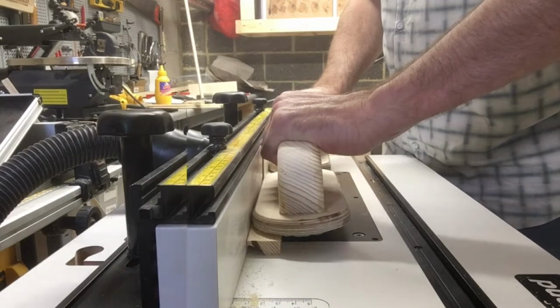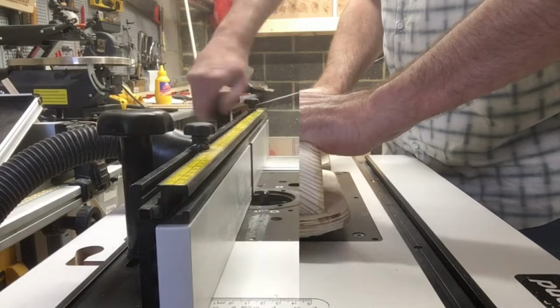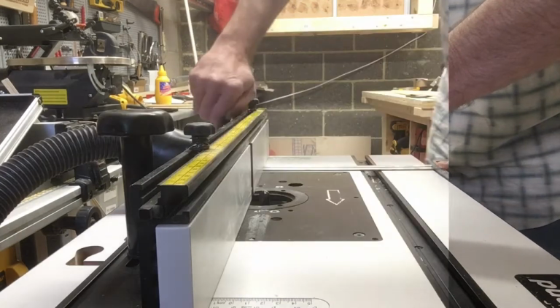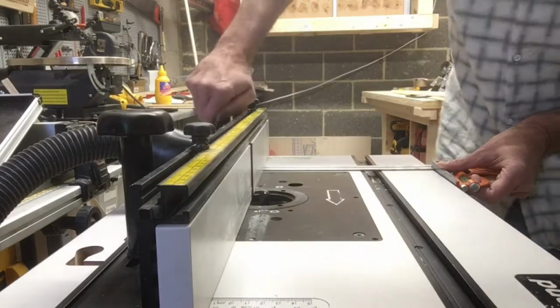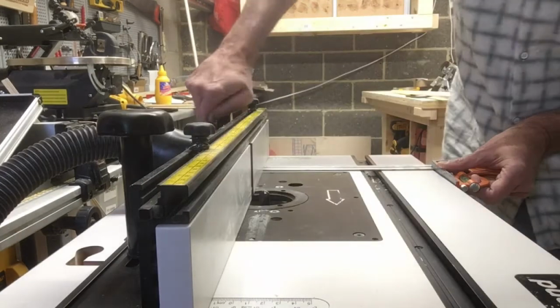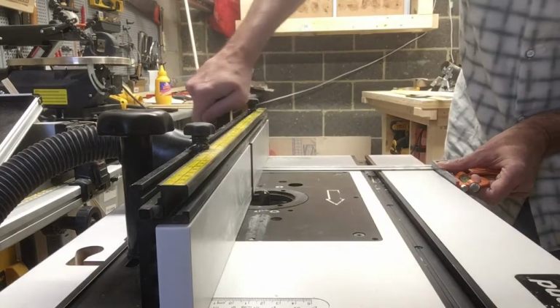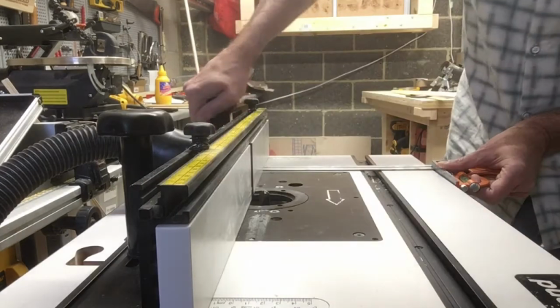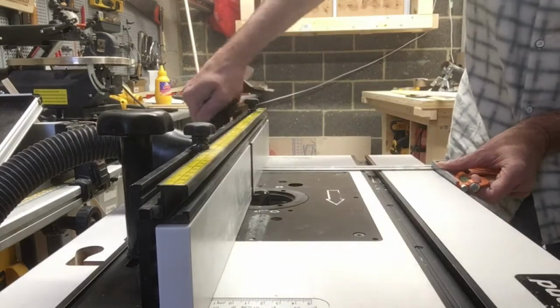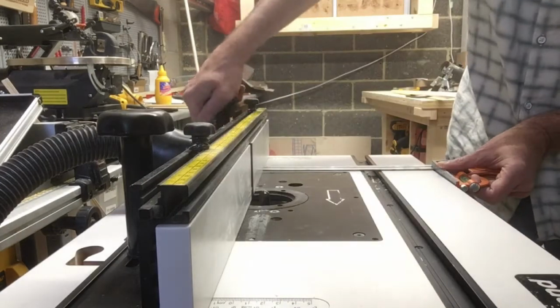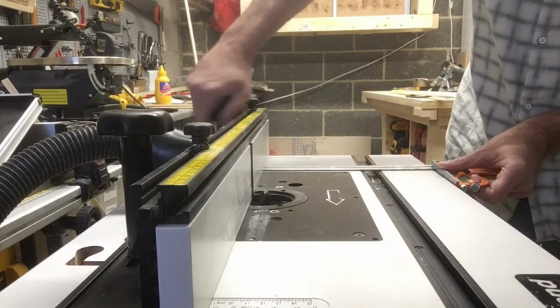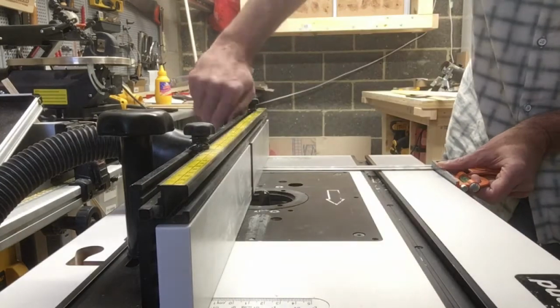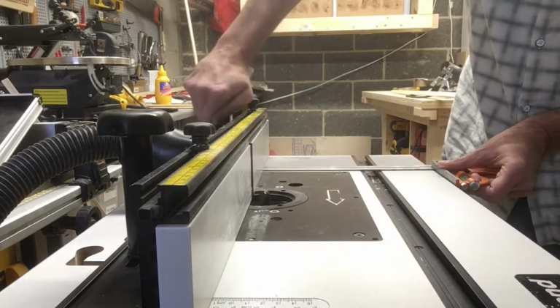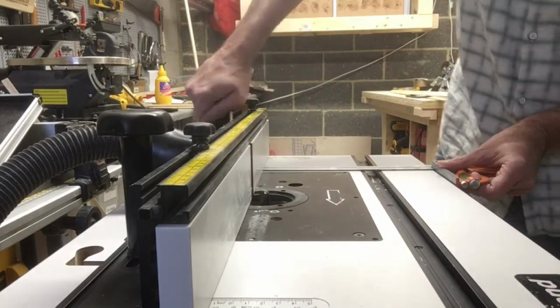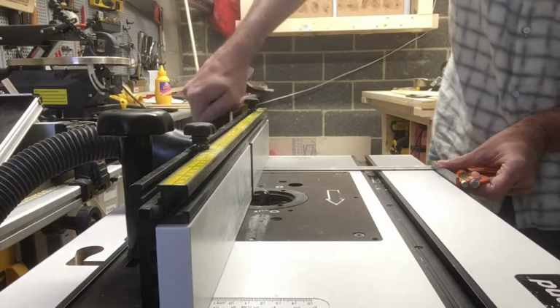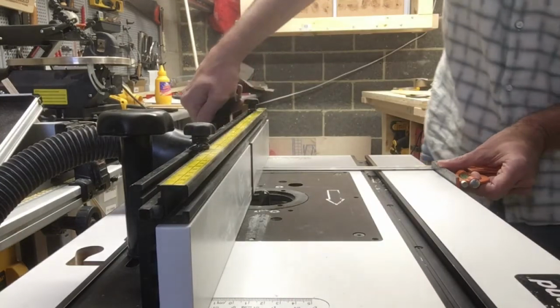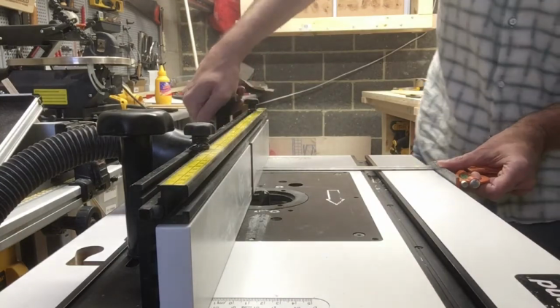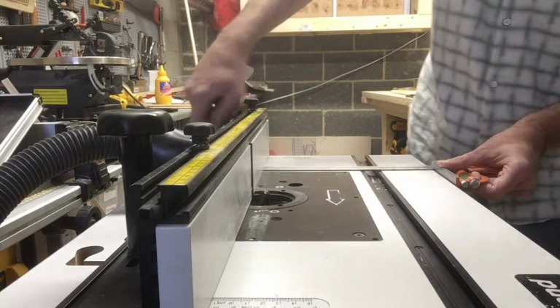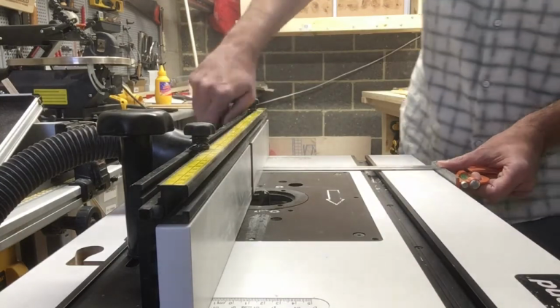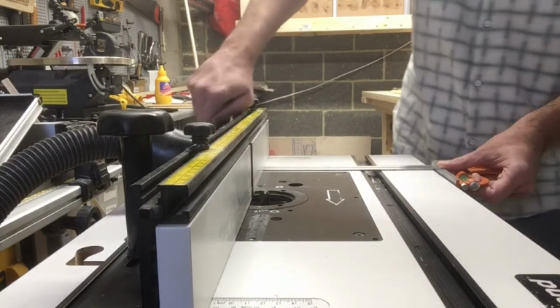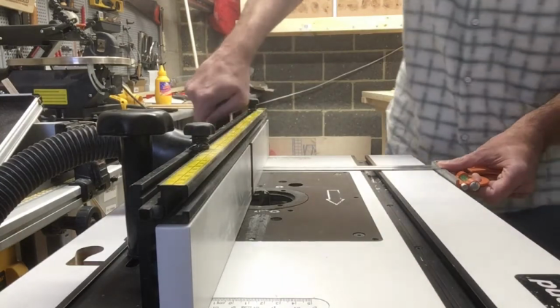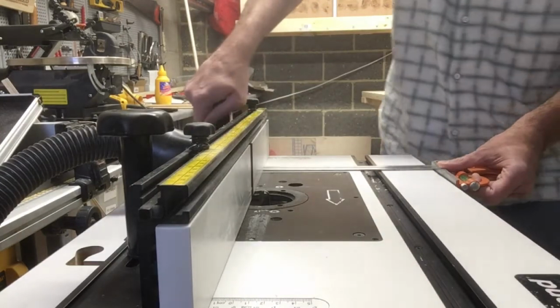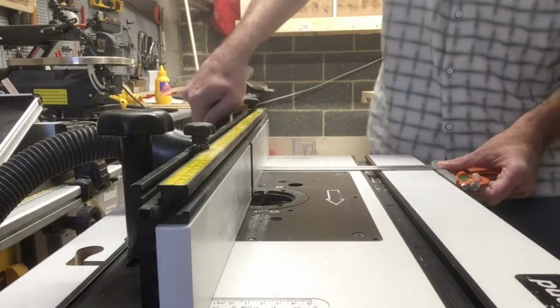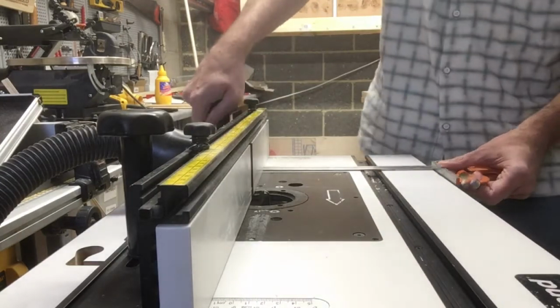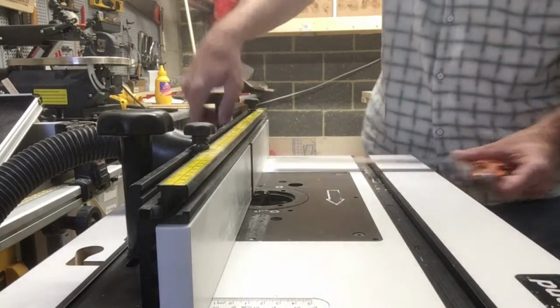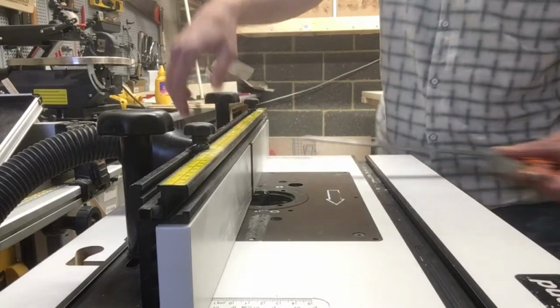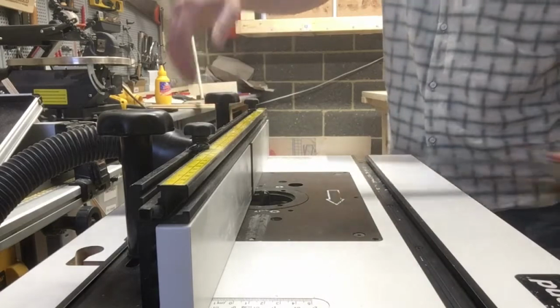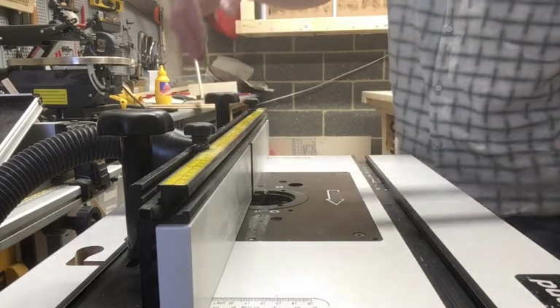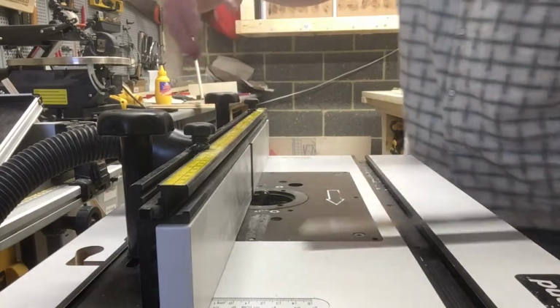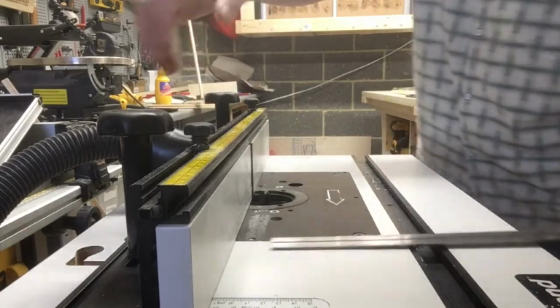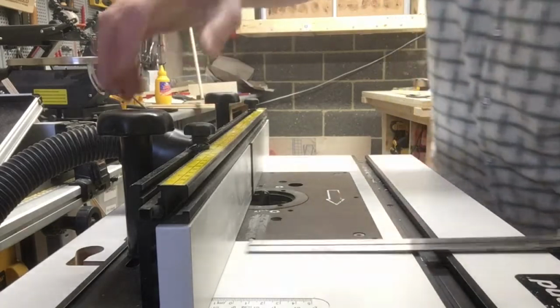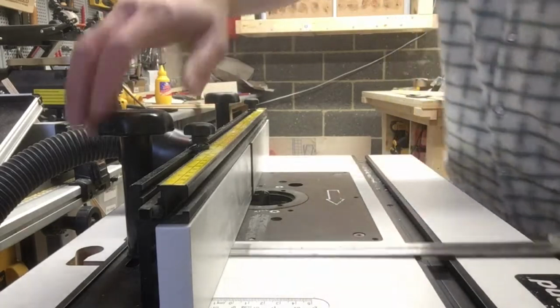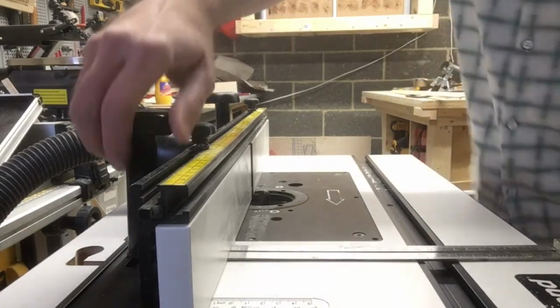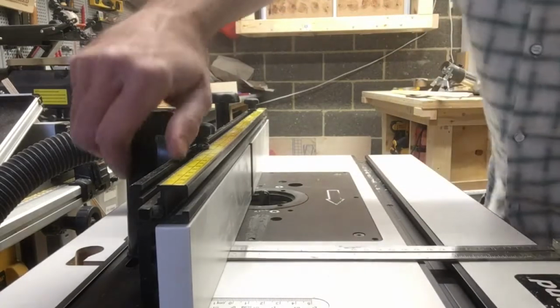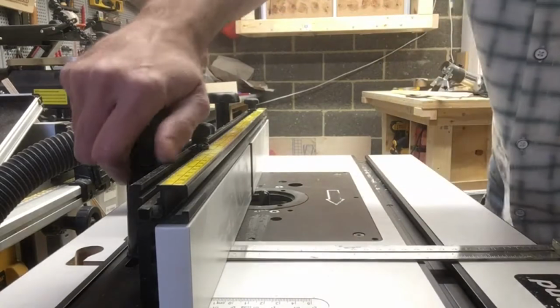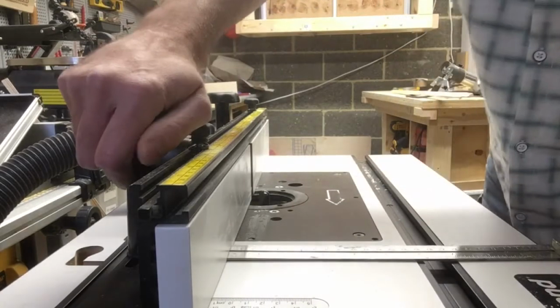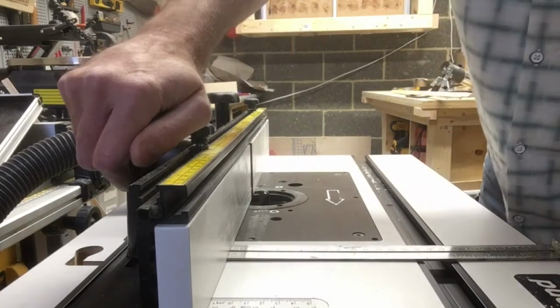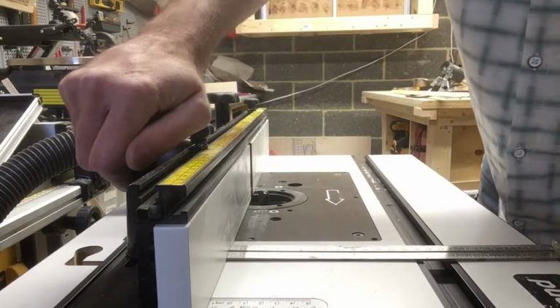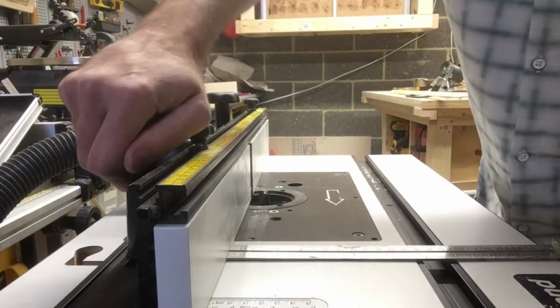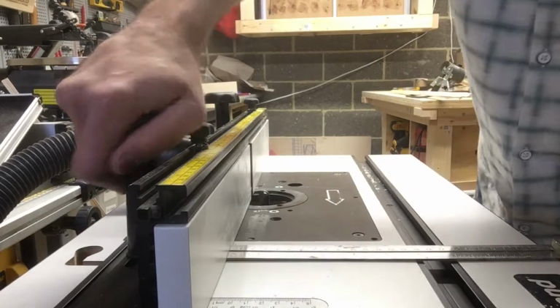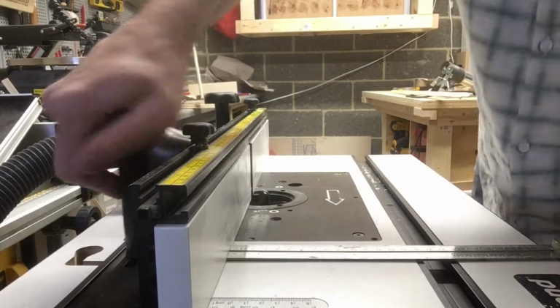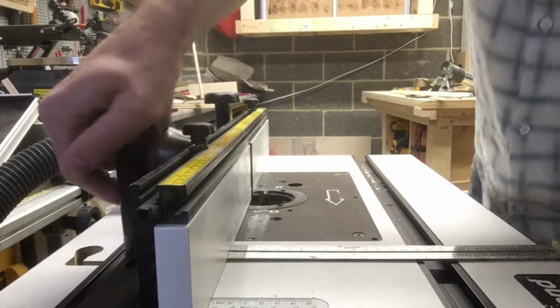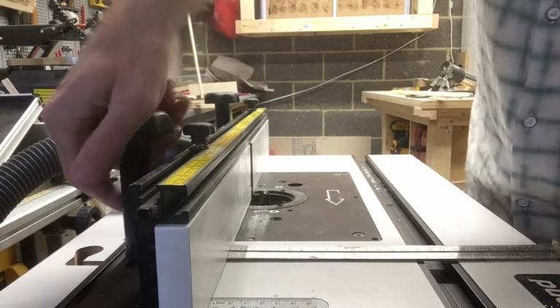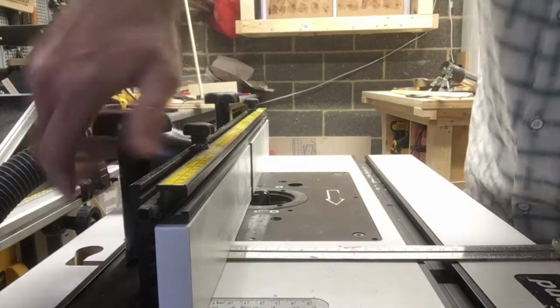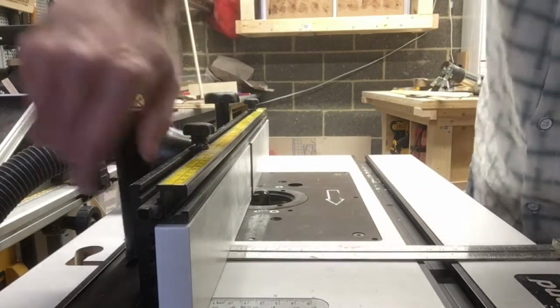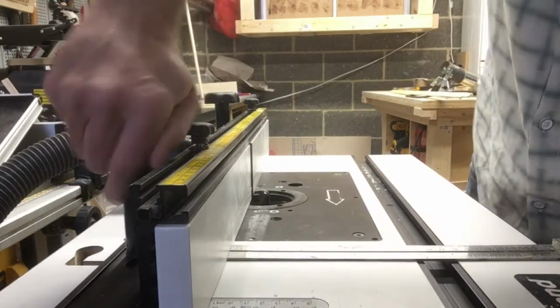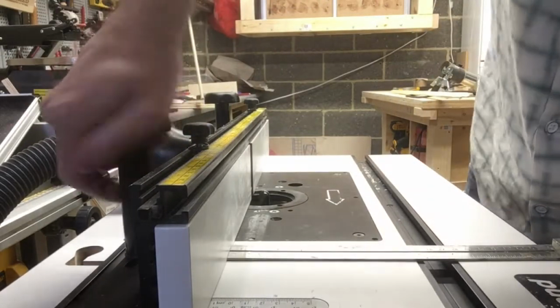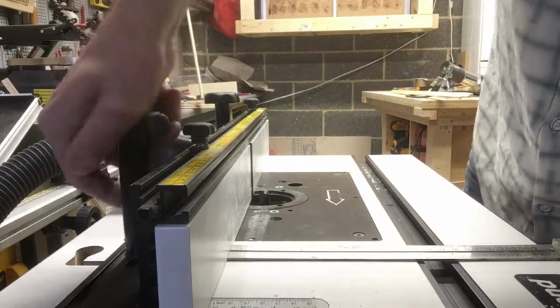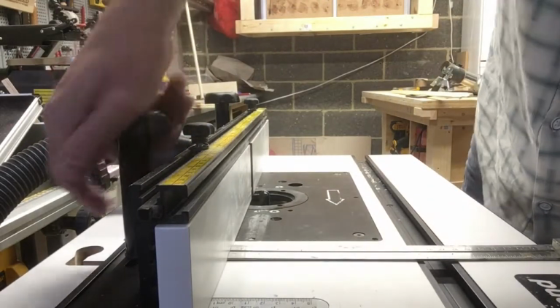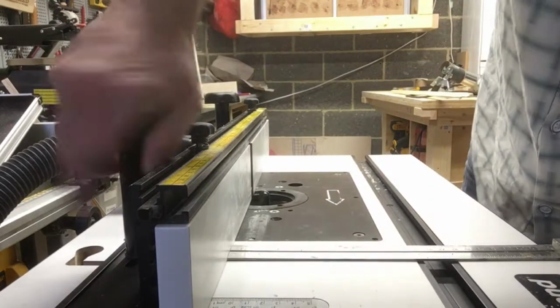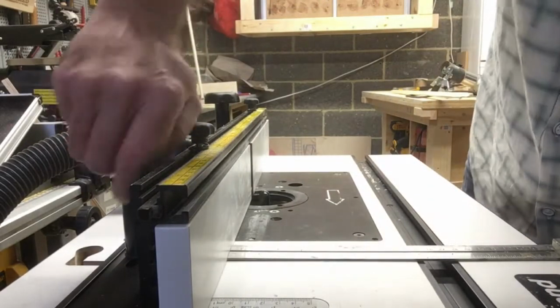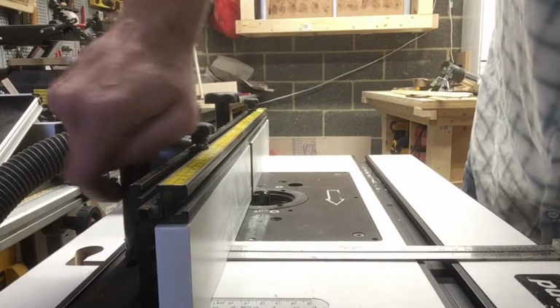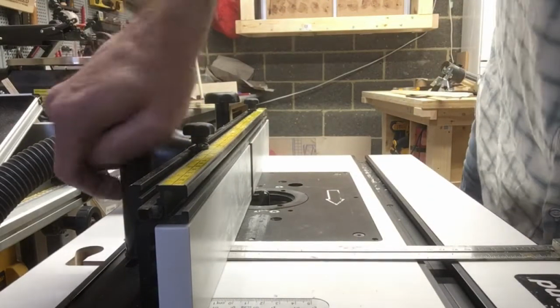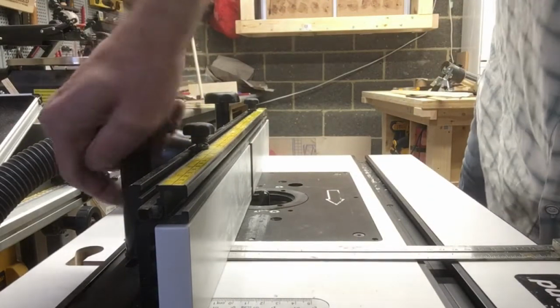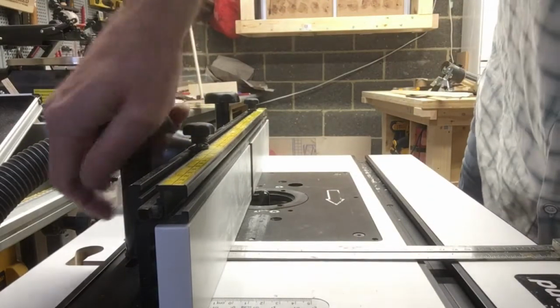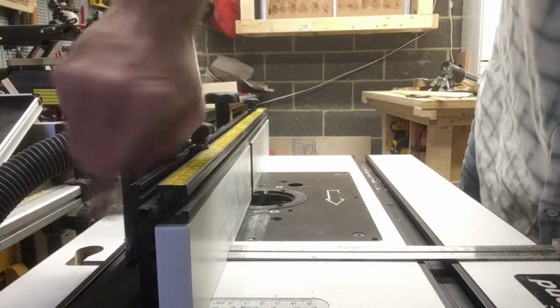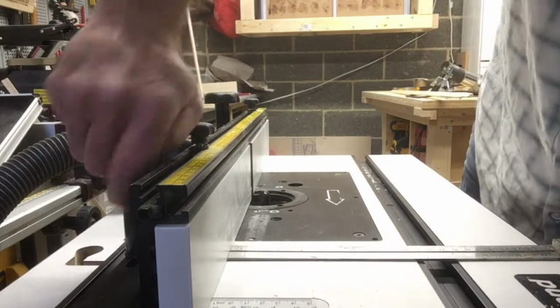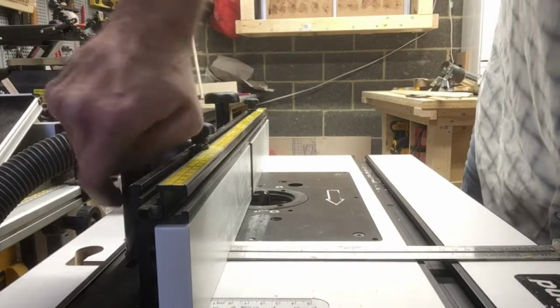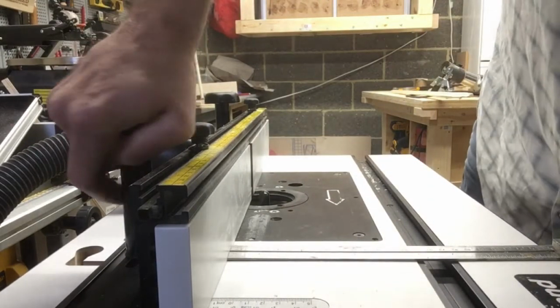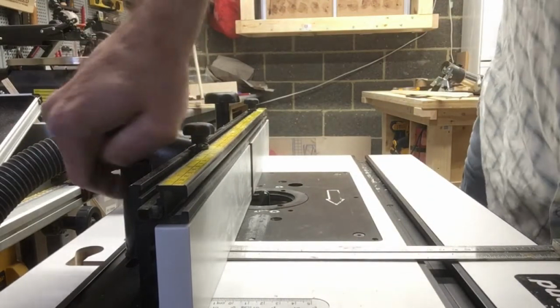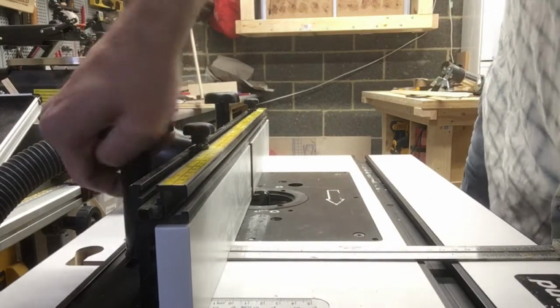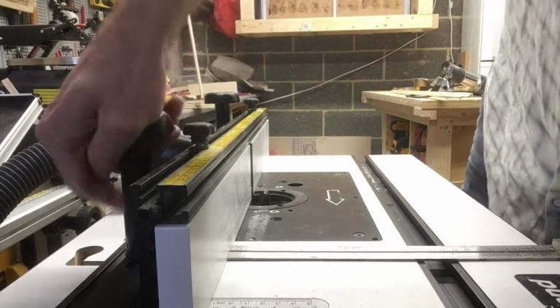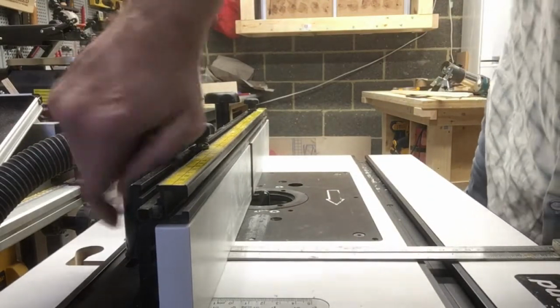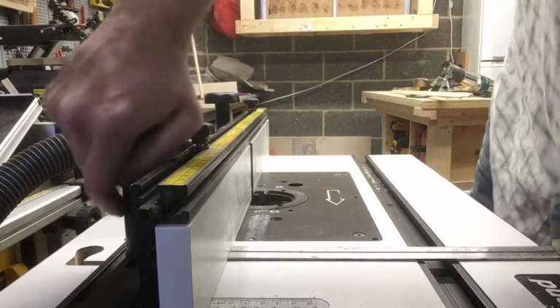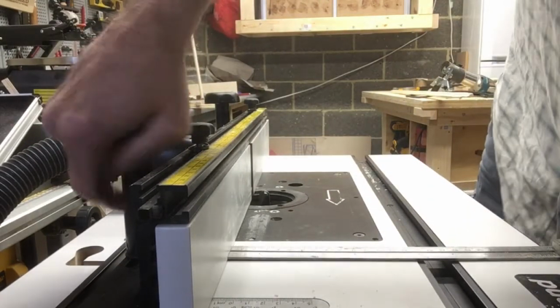For the last router operation, we are moving the fence back two-thirds of the way.